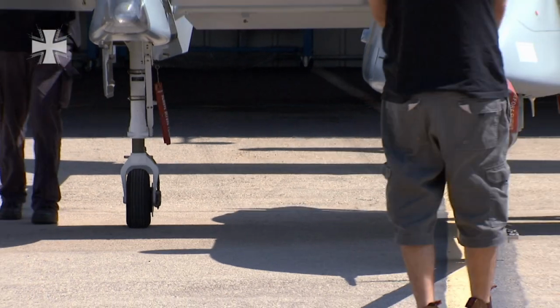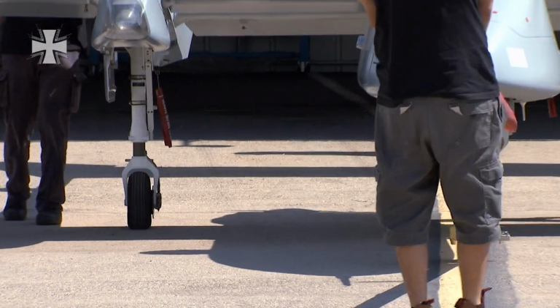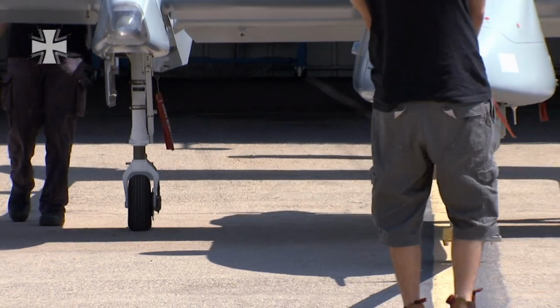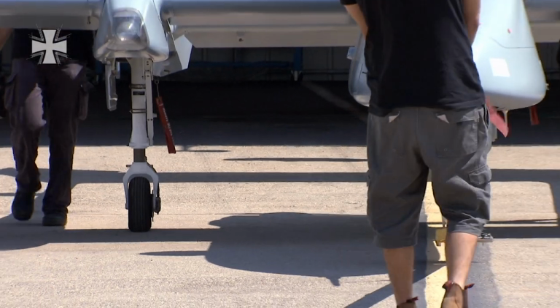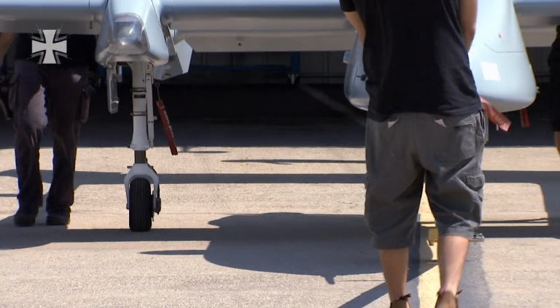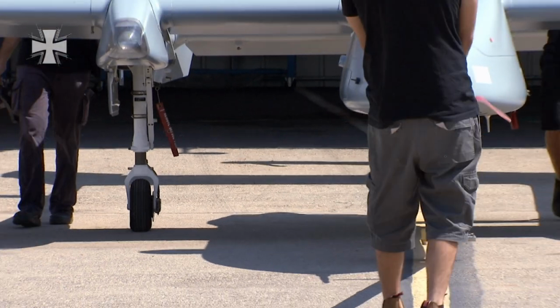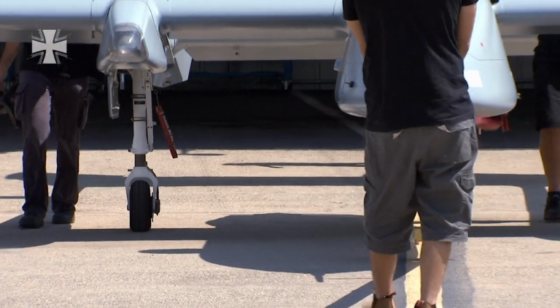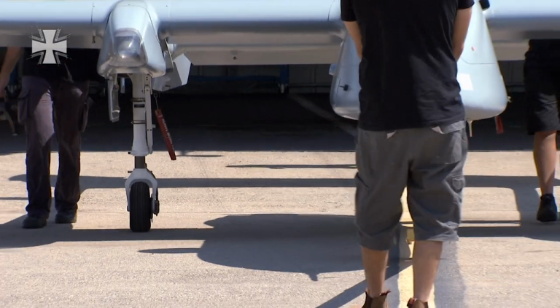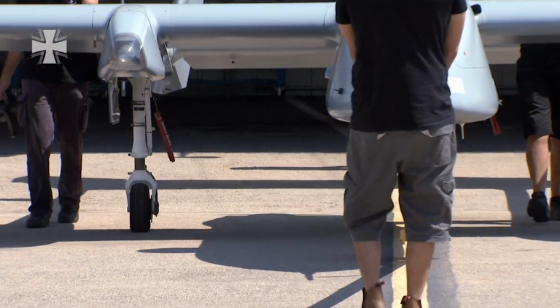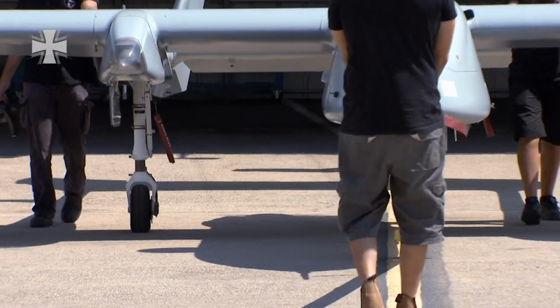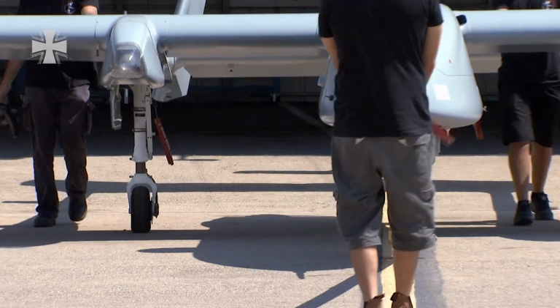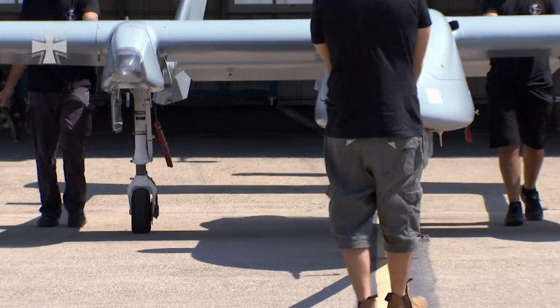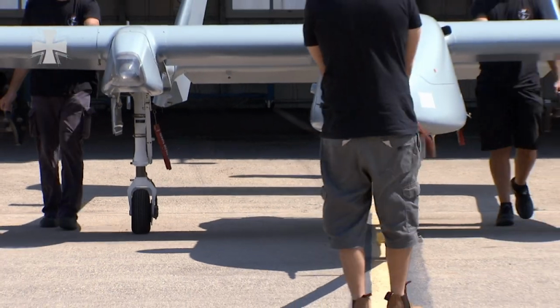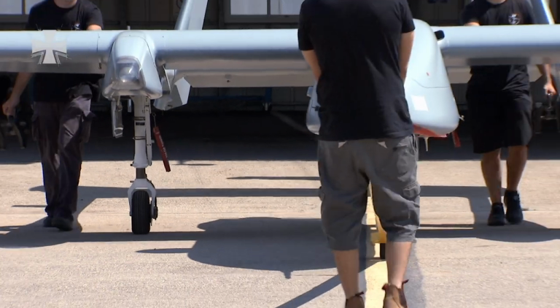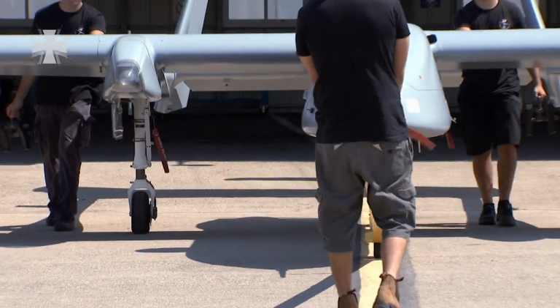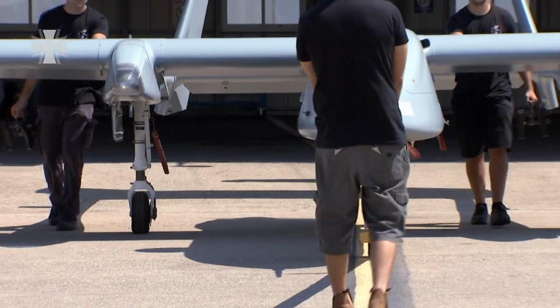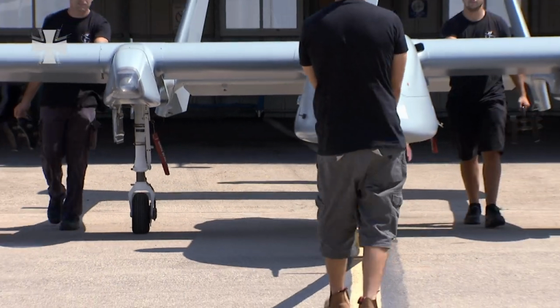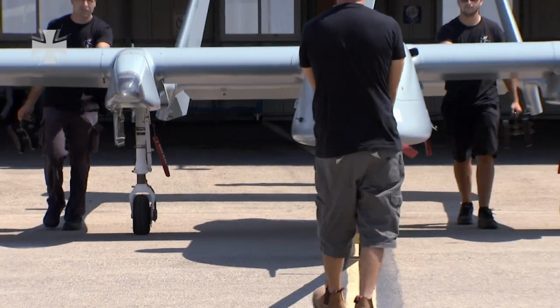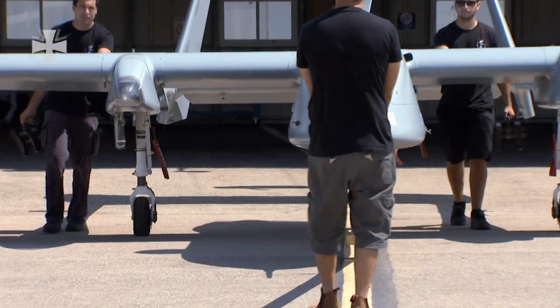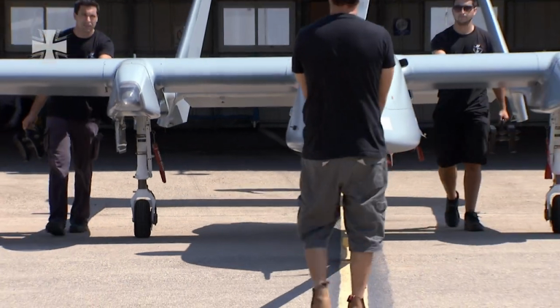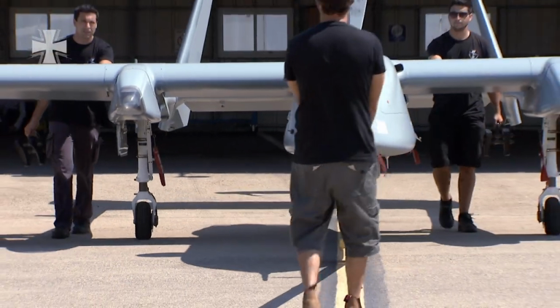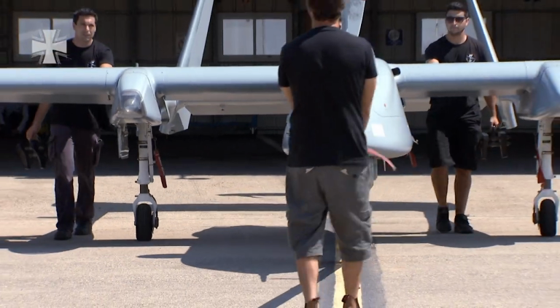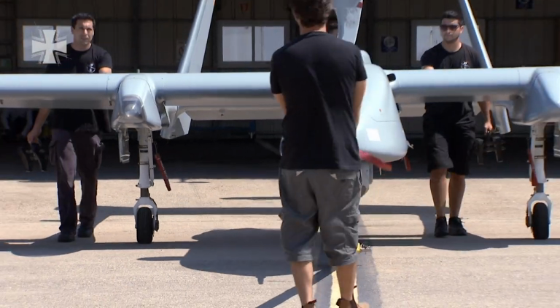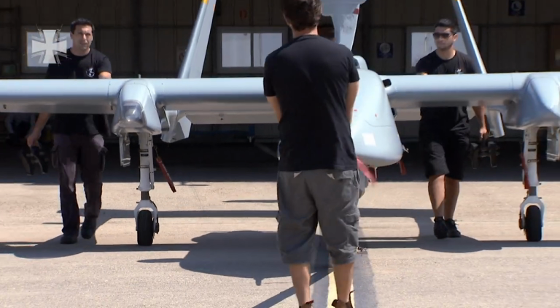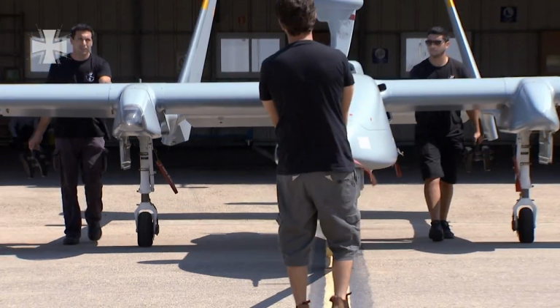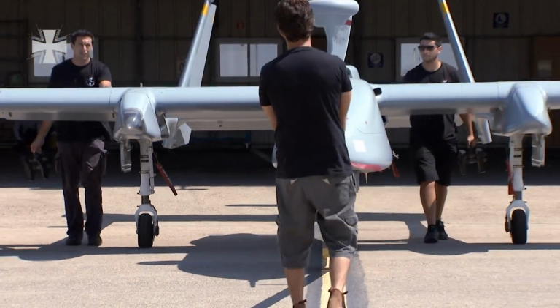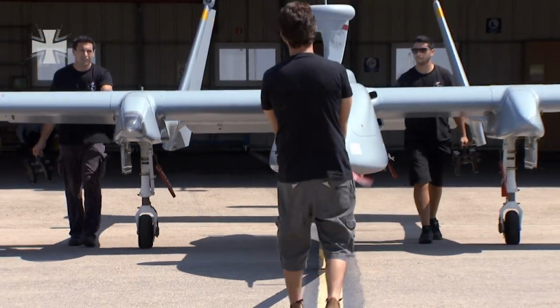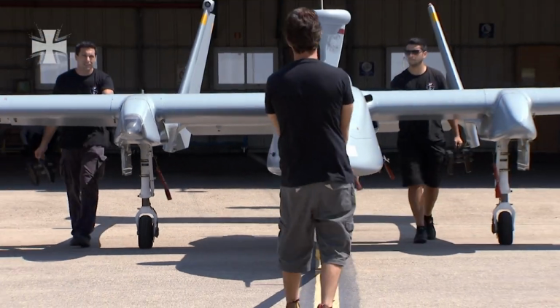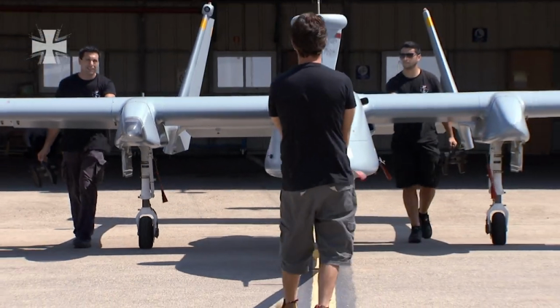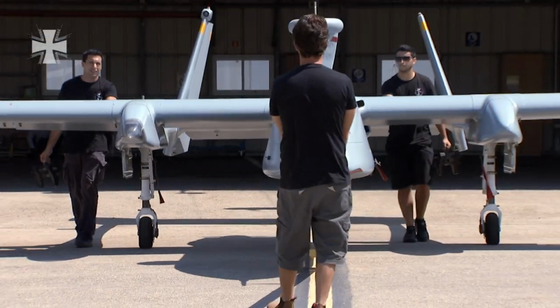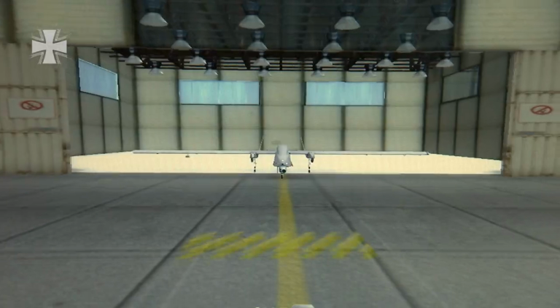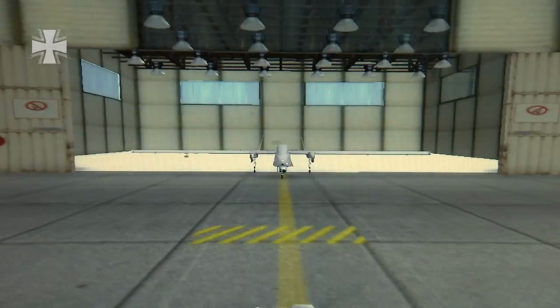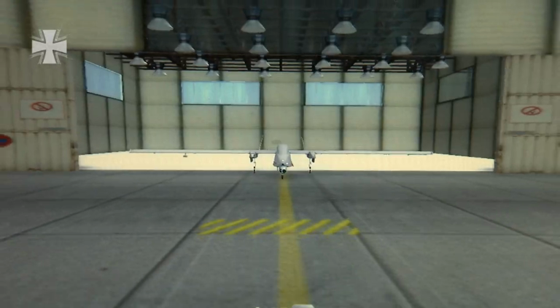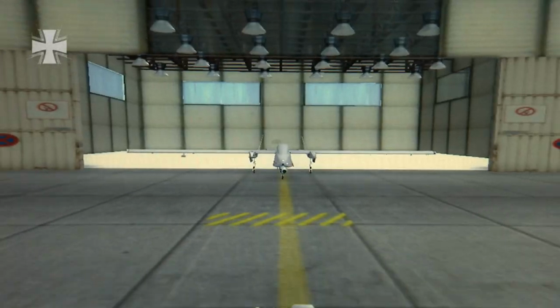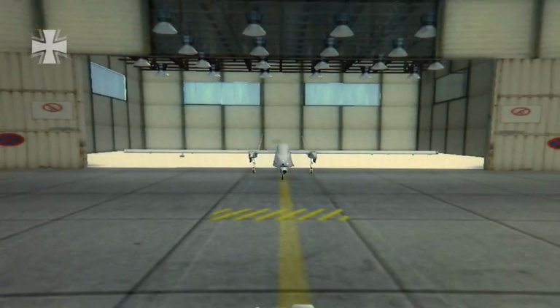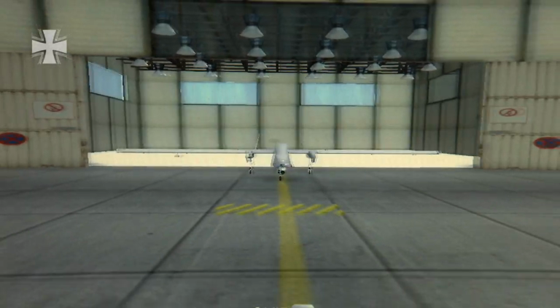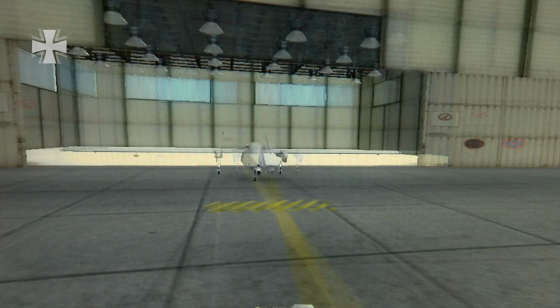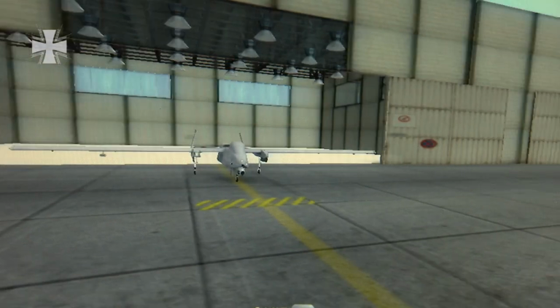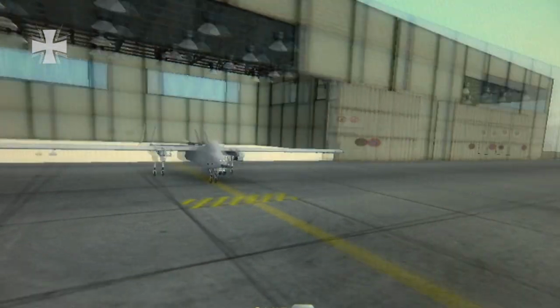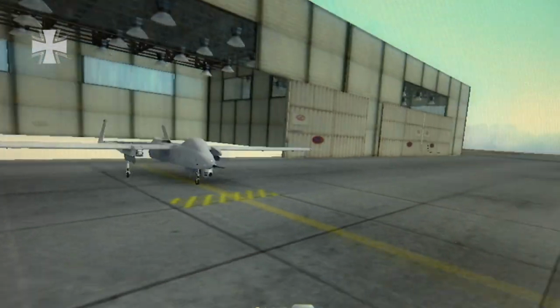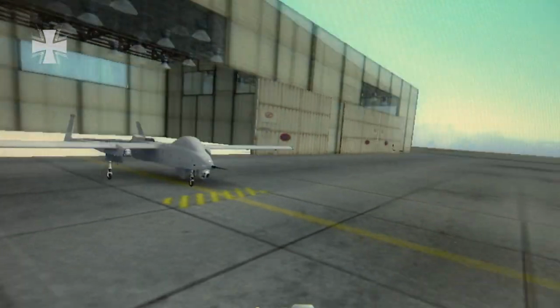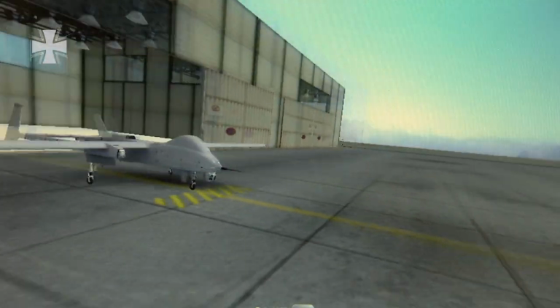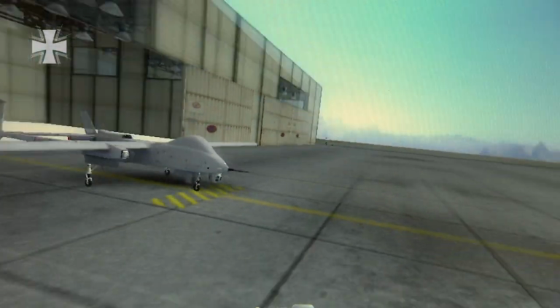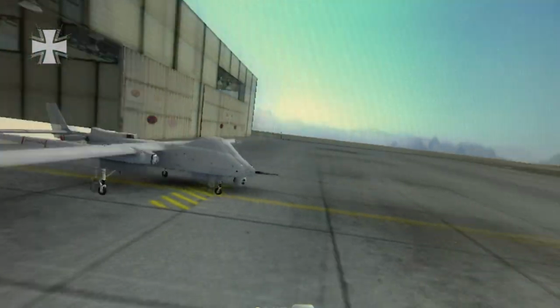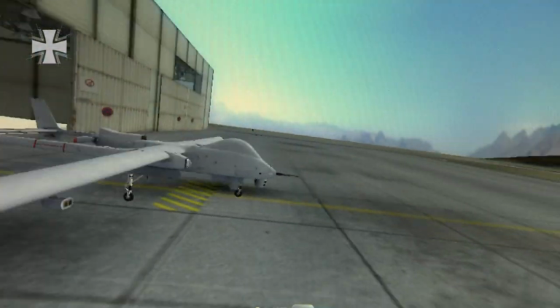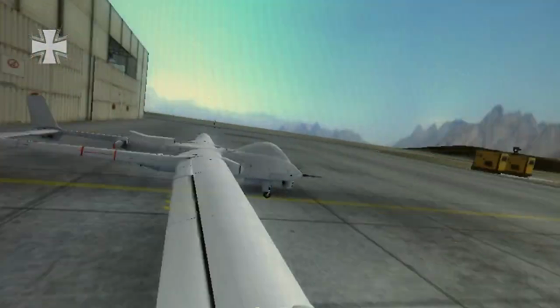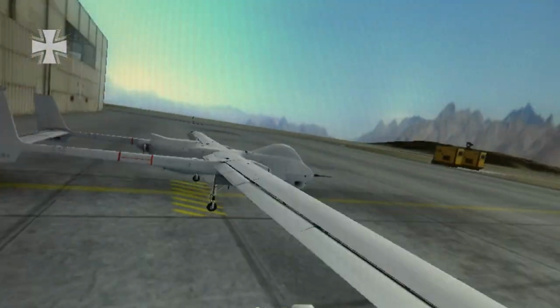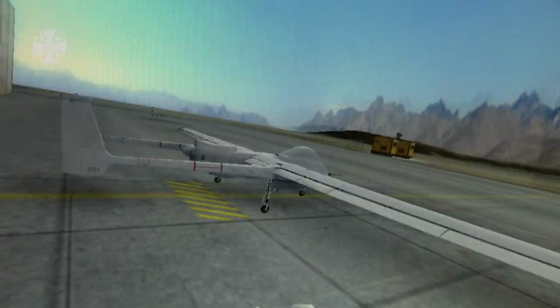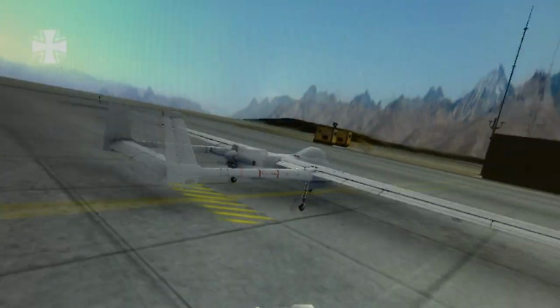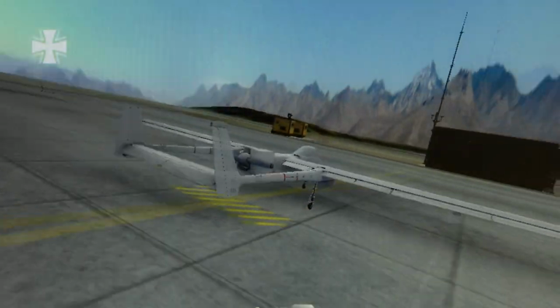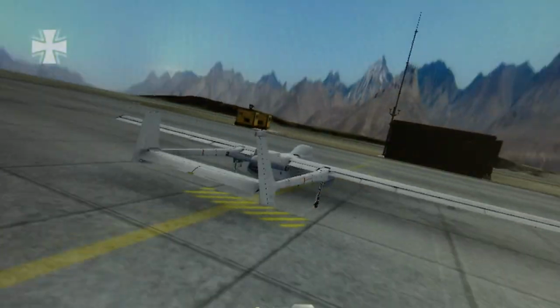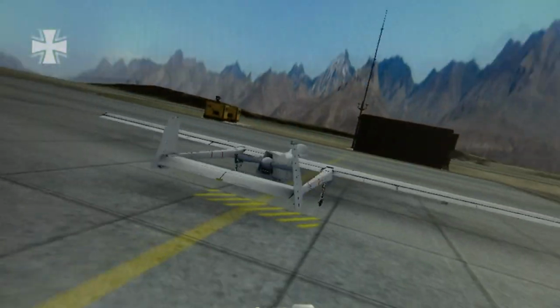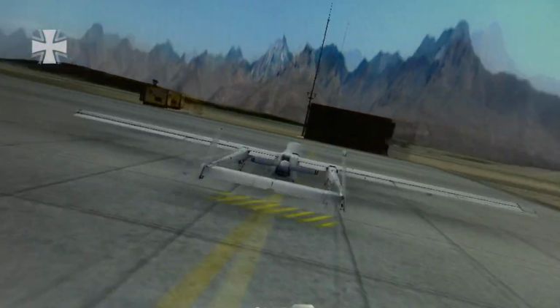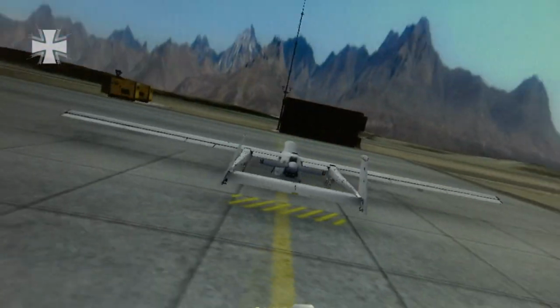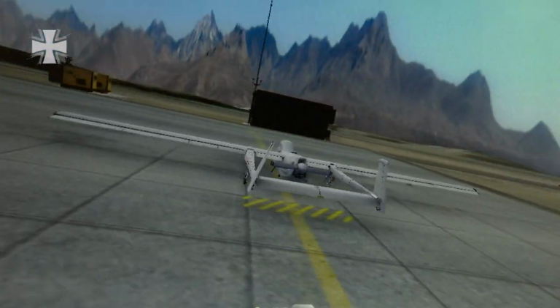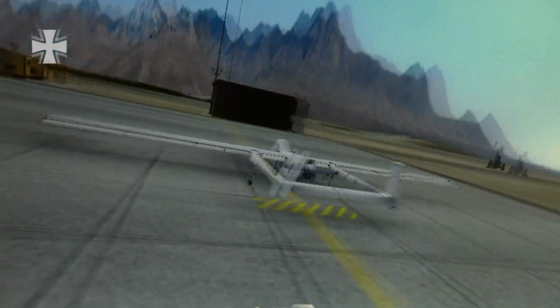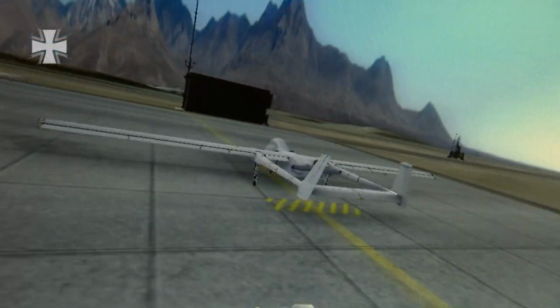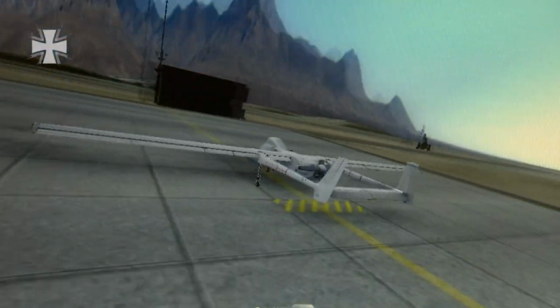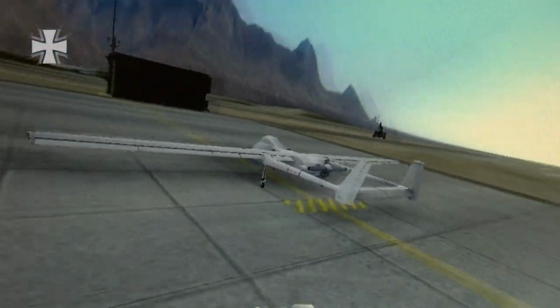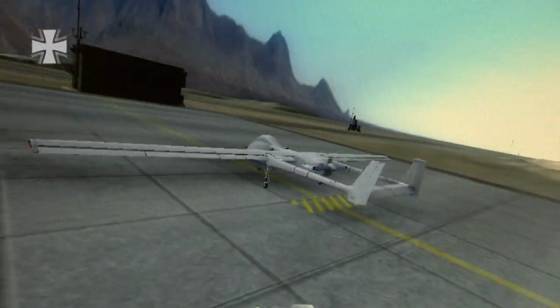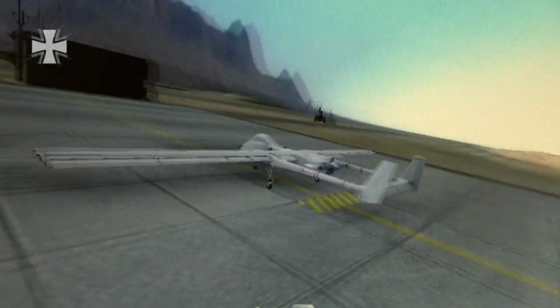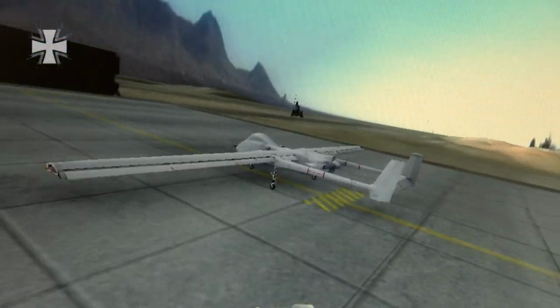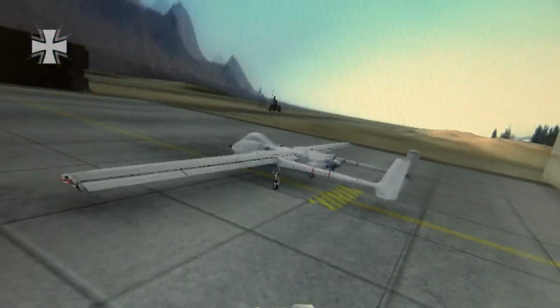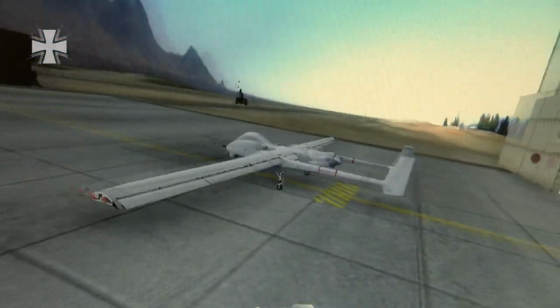The Heron was developed in Israel and has been leased by the Bundeswehr. The German team will be trained here for this particular task.